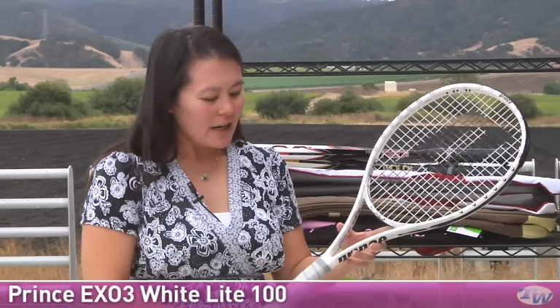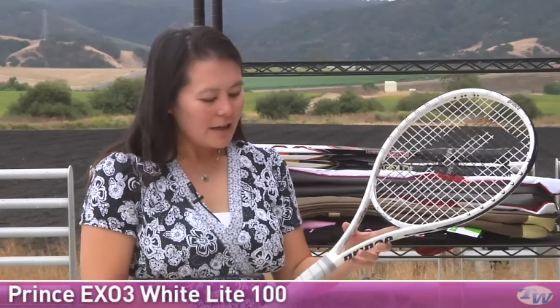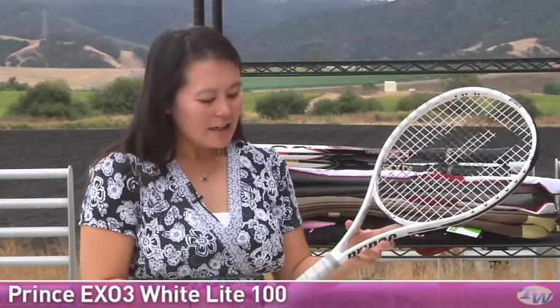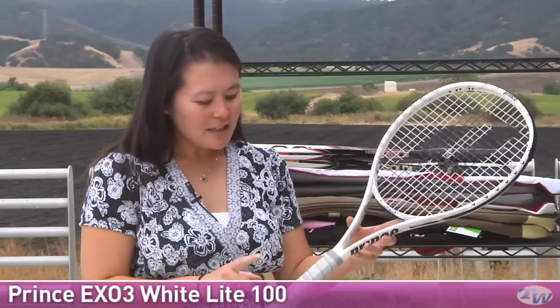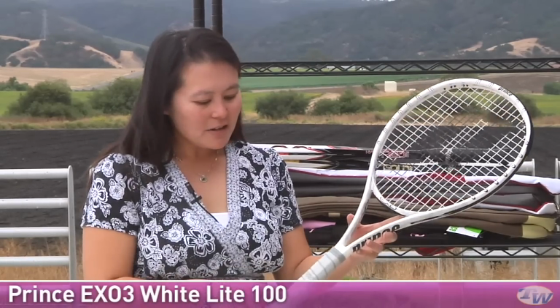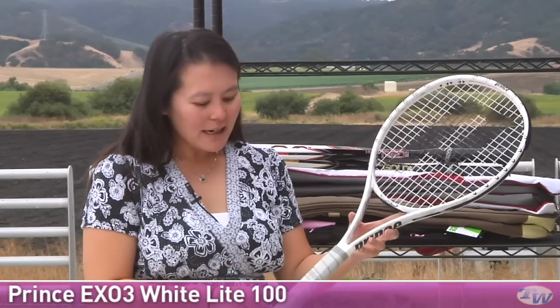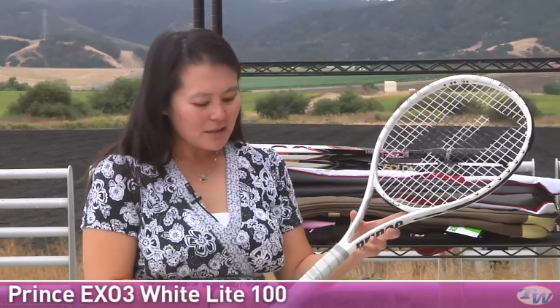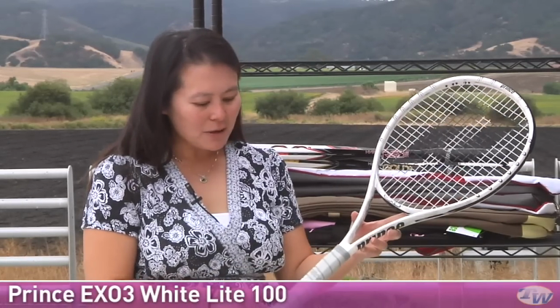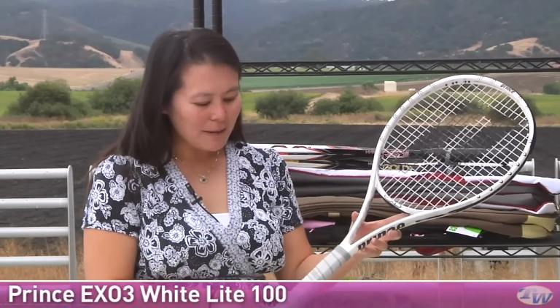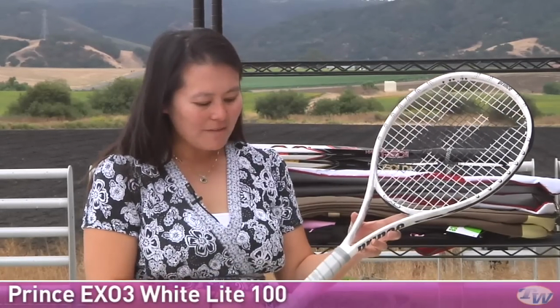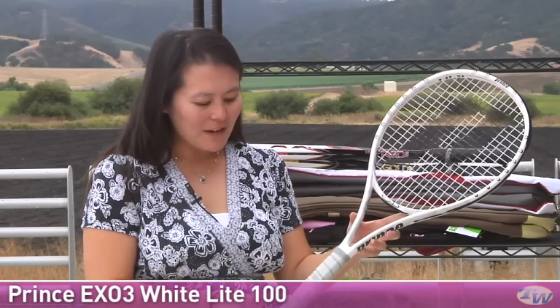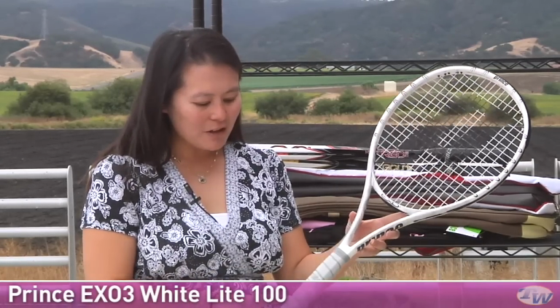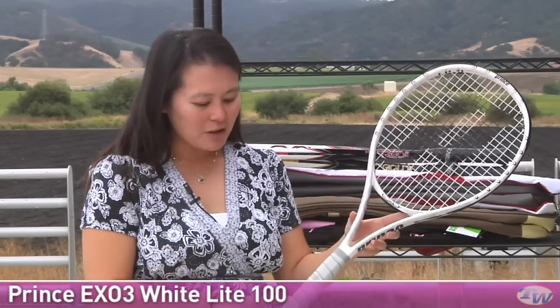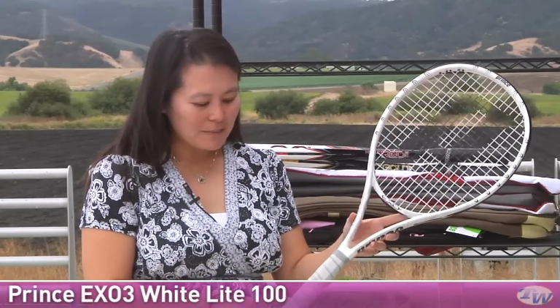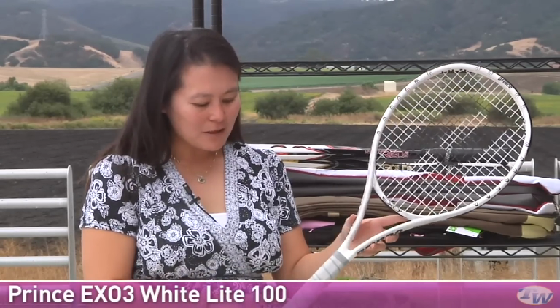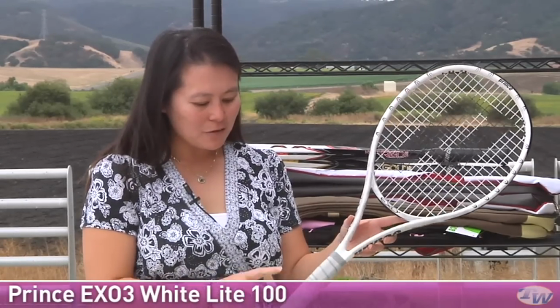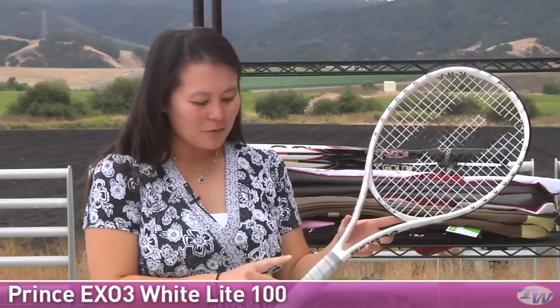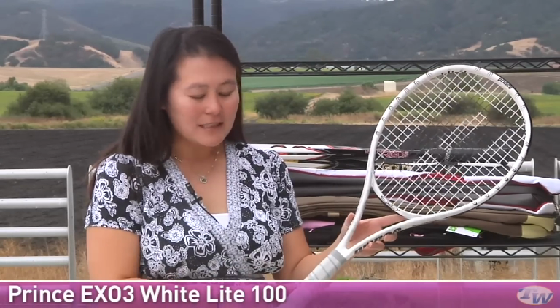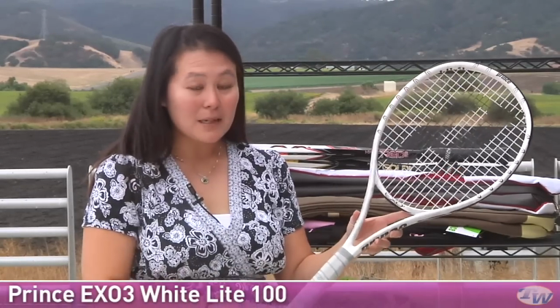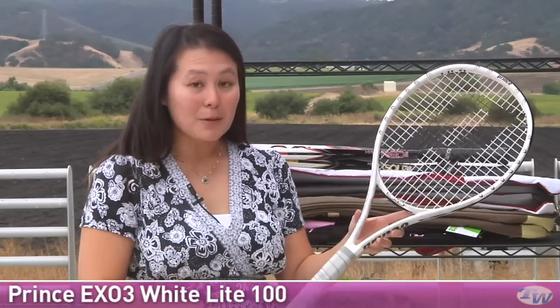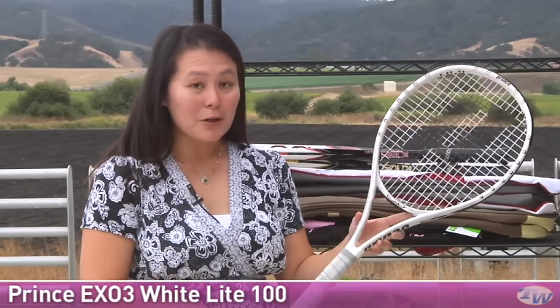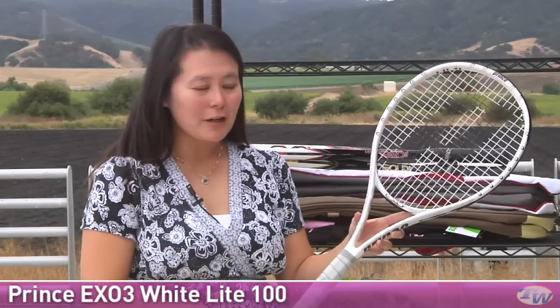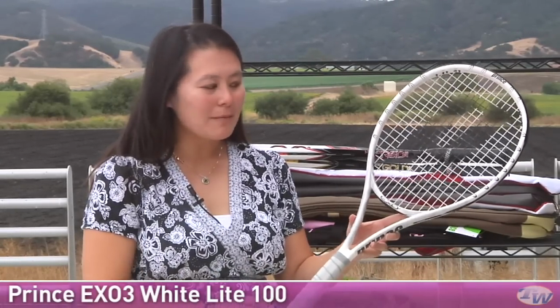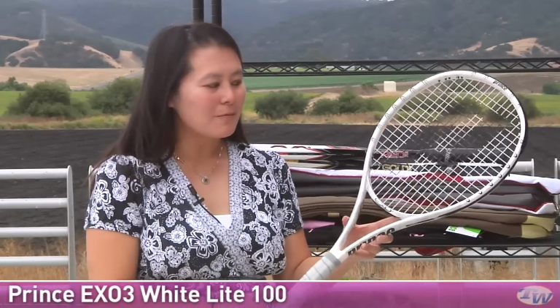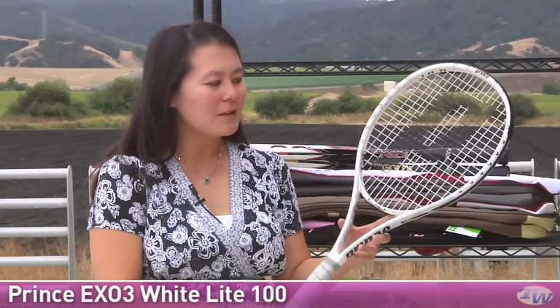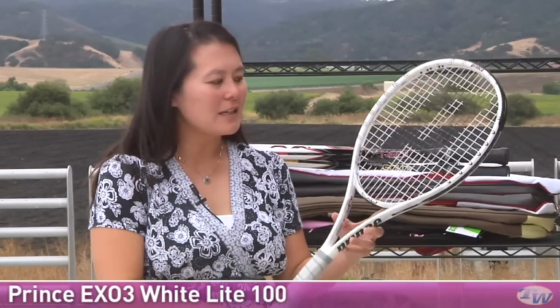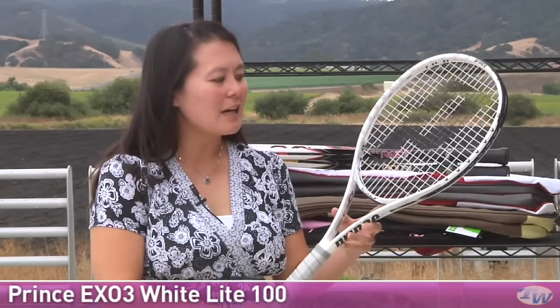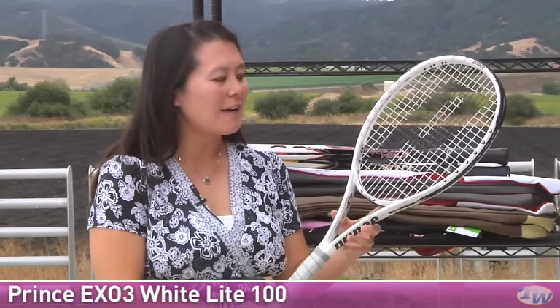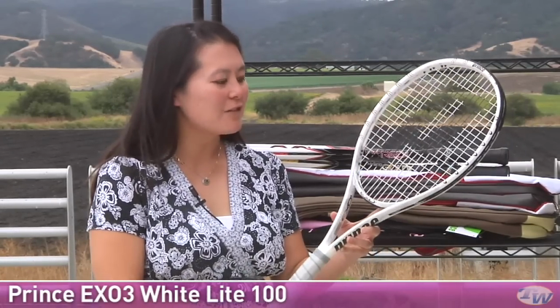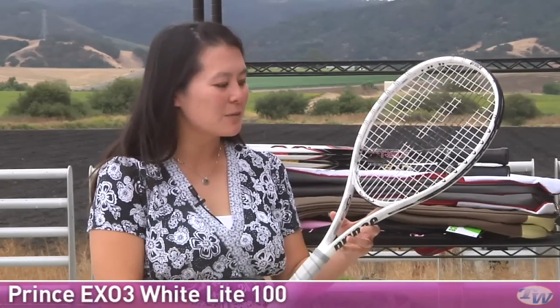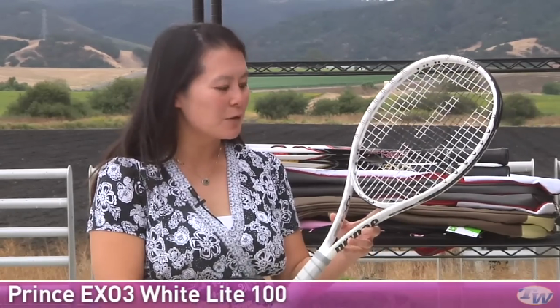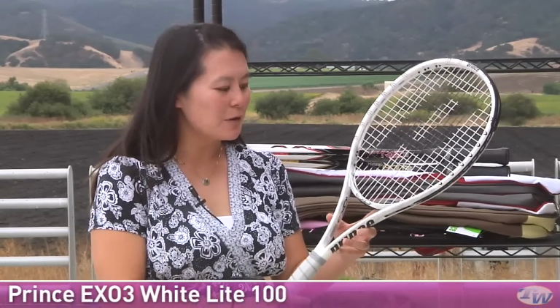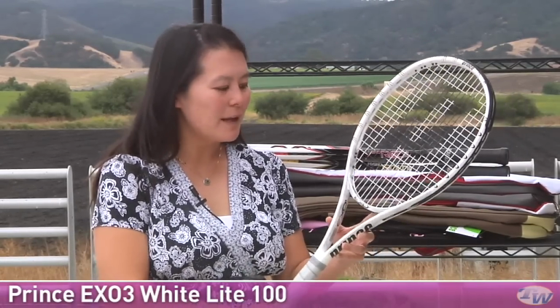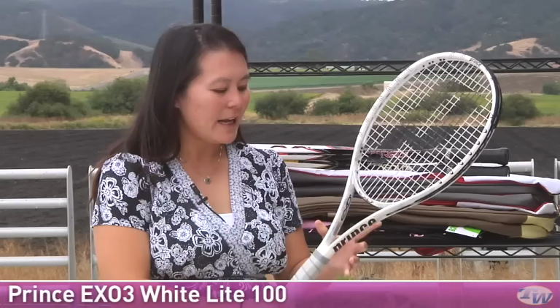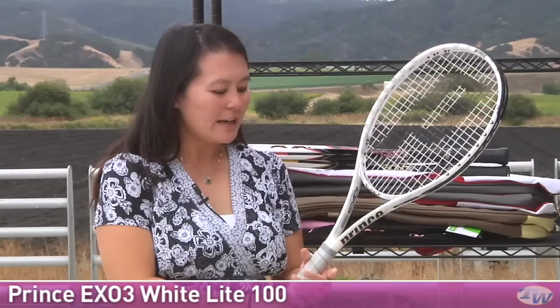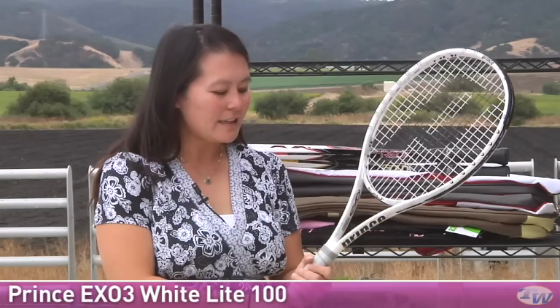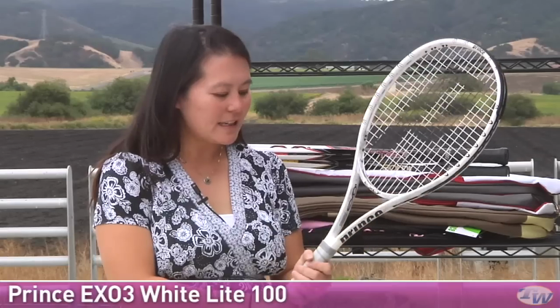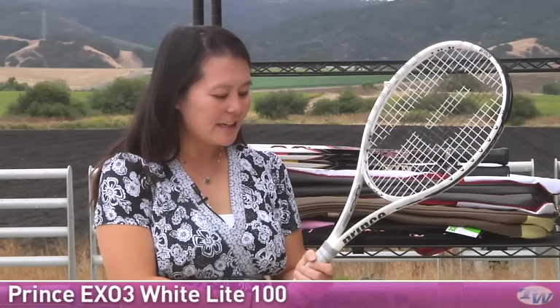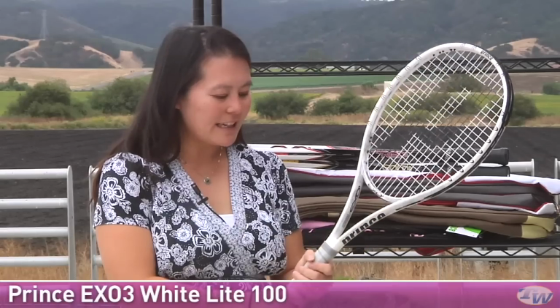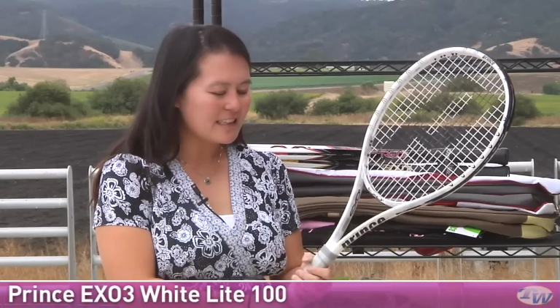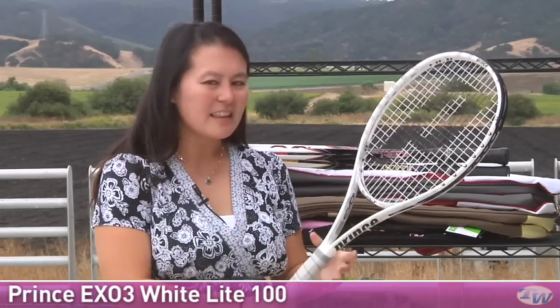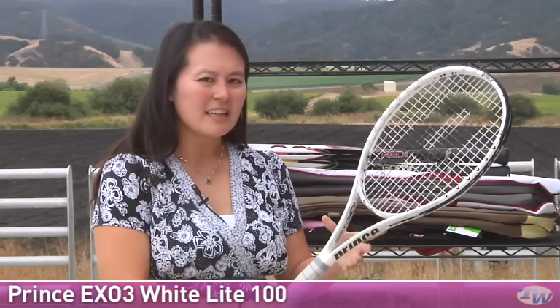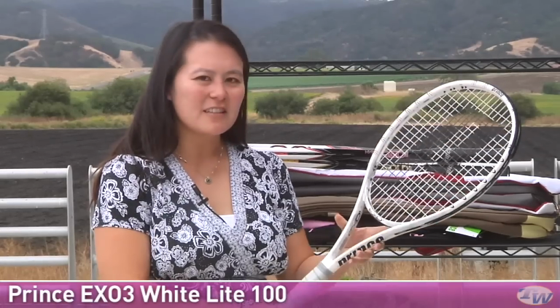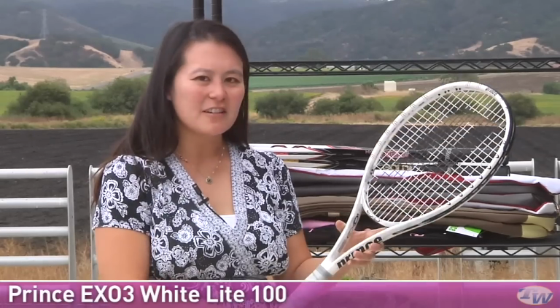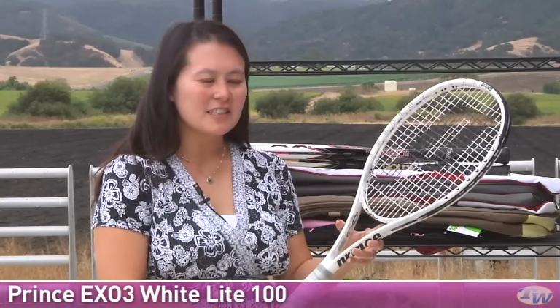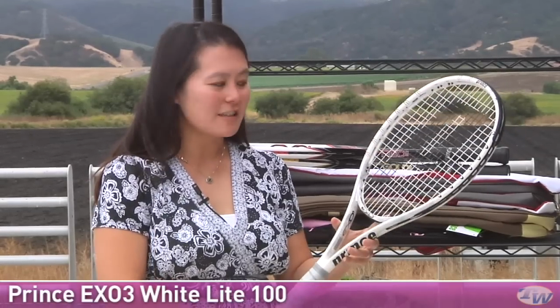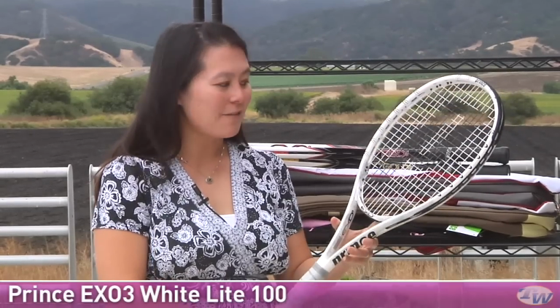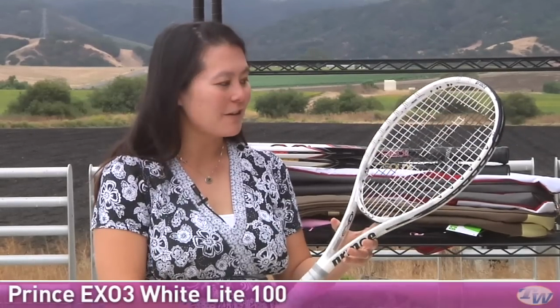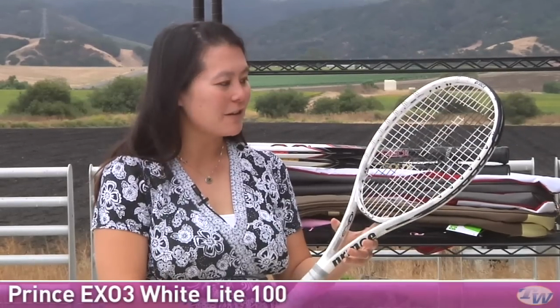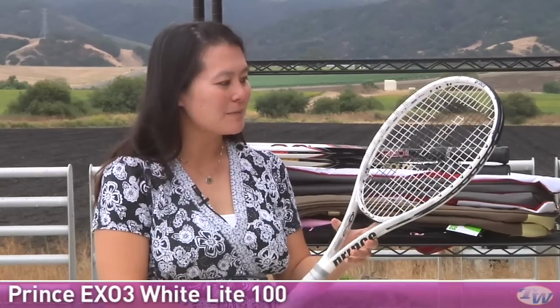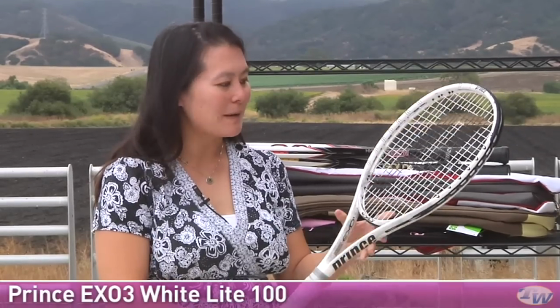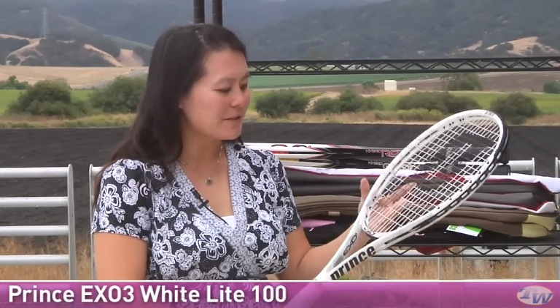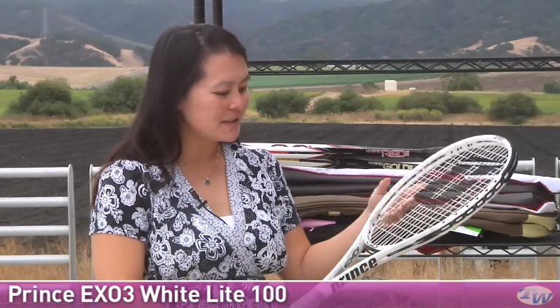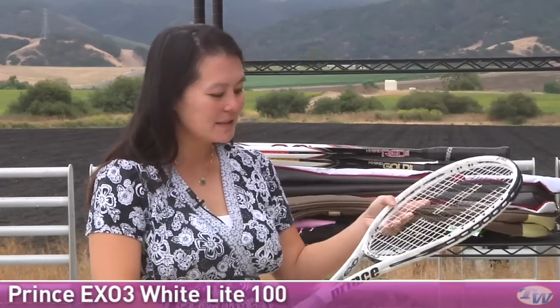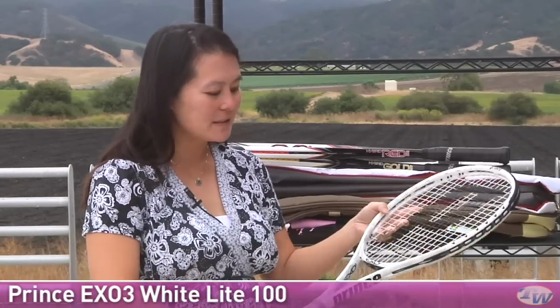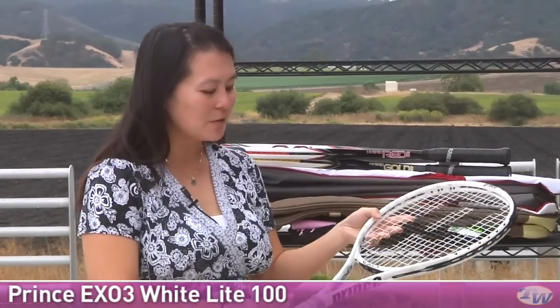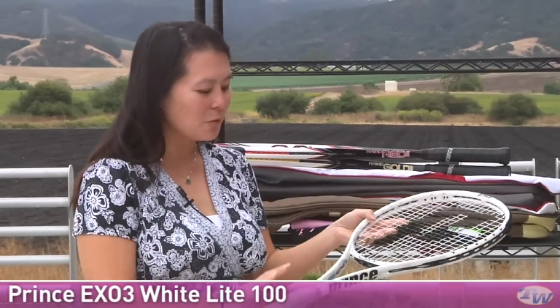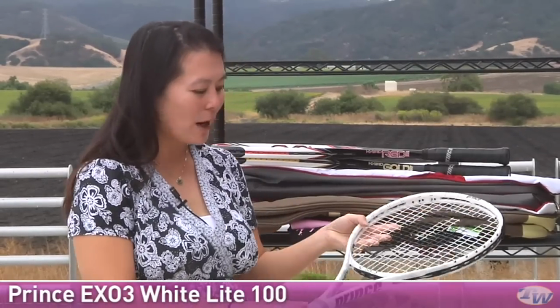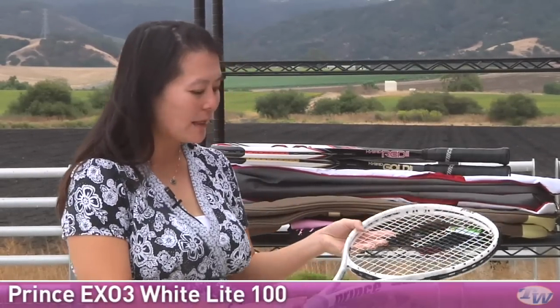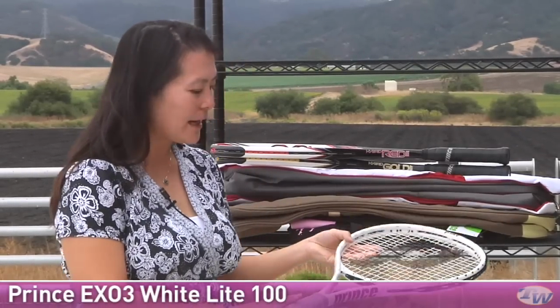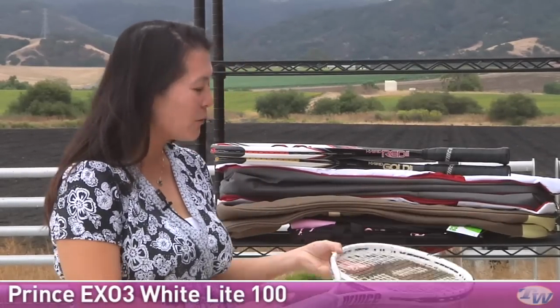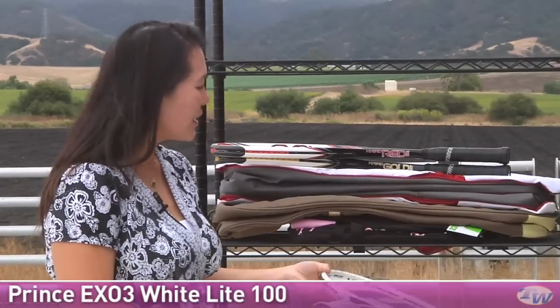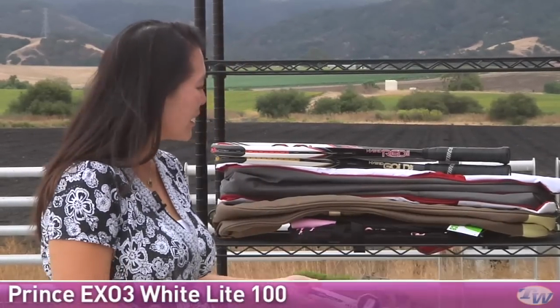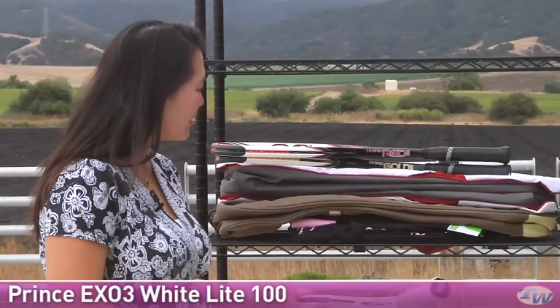It also has one of my favorite grips — it's a ResiPro grip, really comfortable and nice and thin so you can still feel those belts. This is the White Light 100.